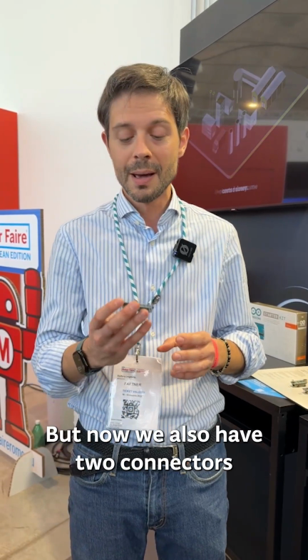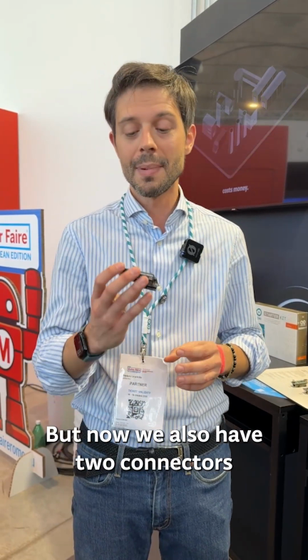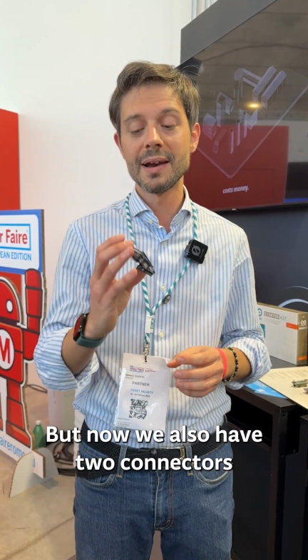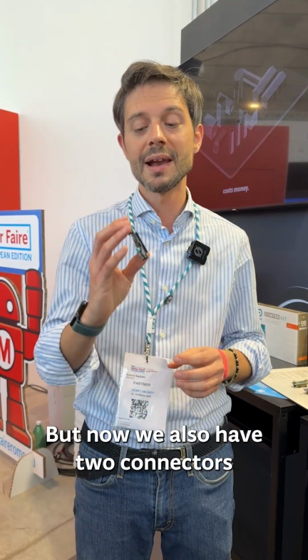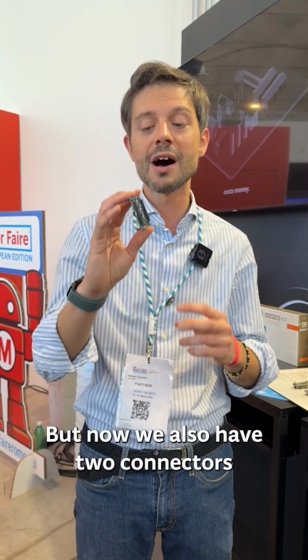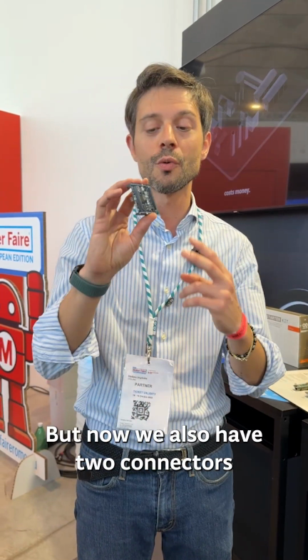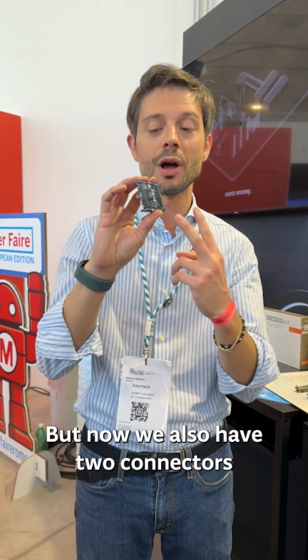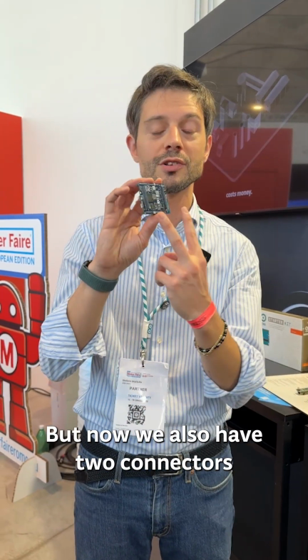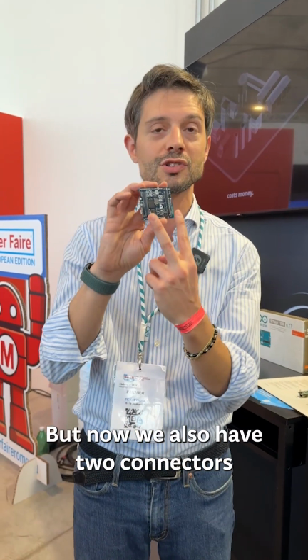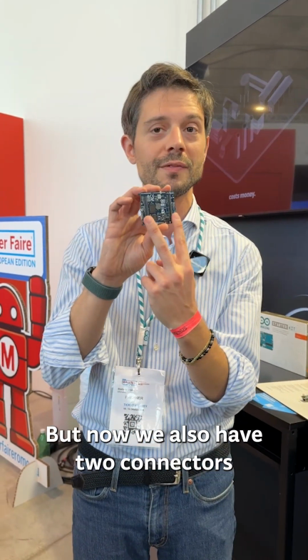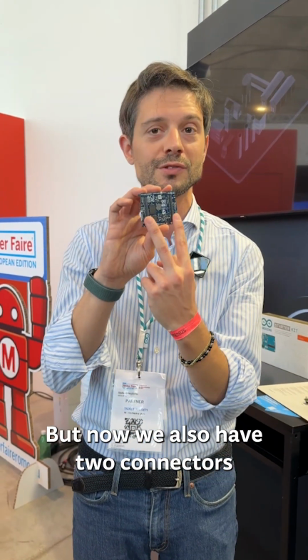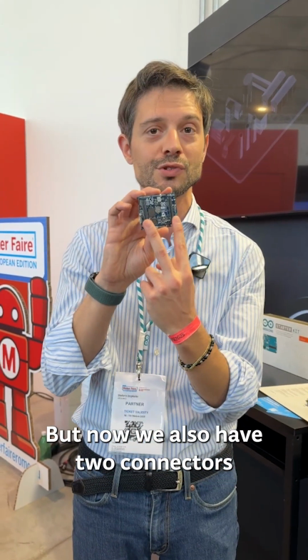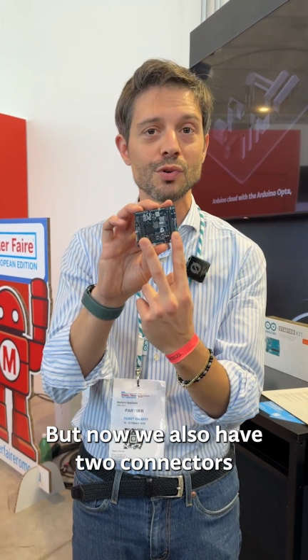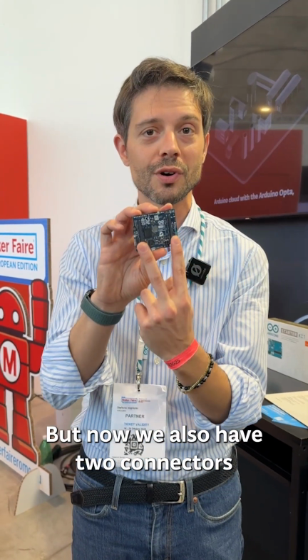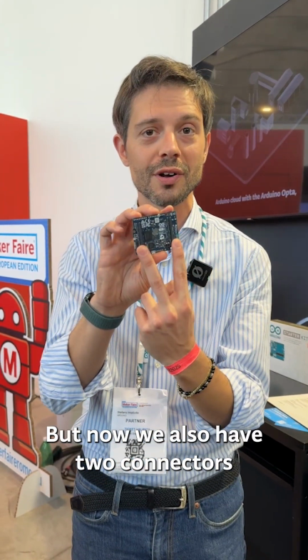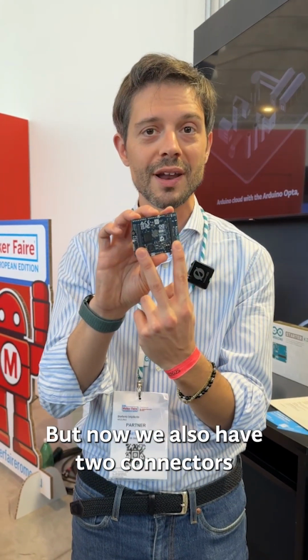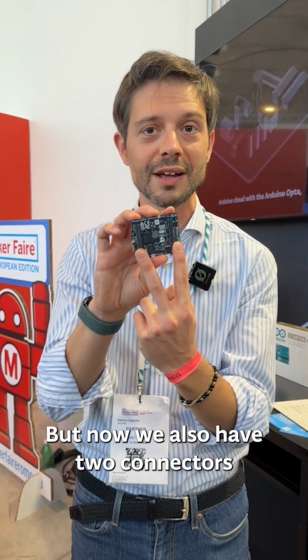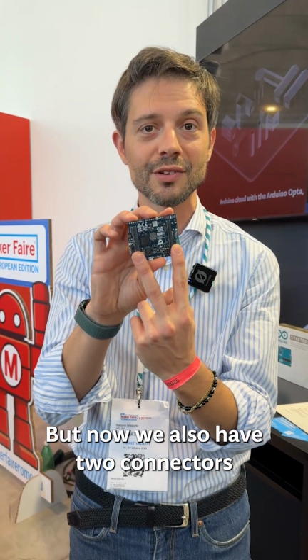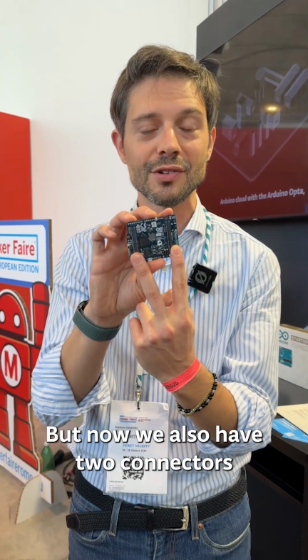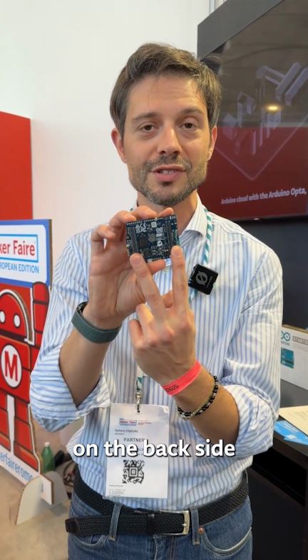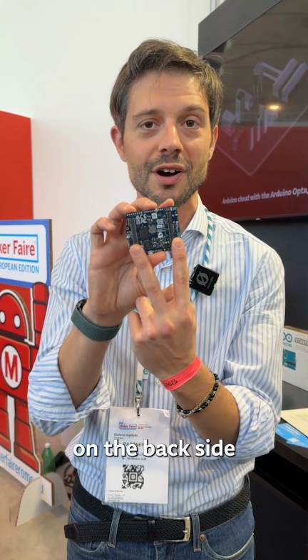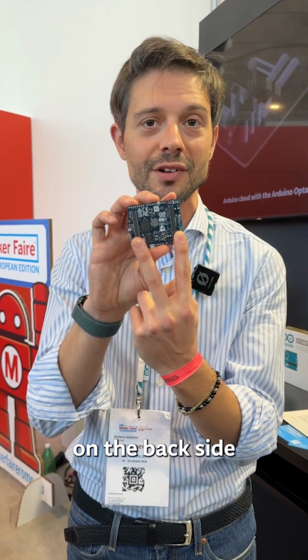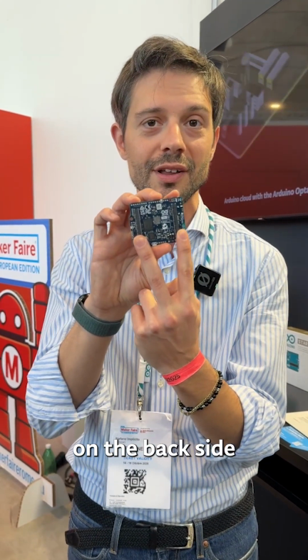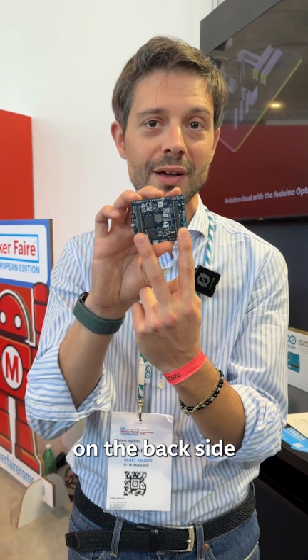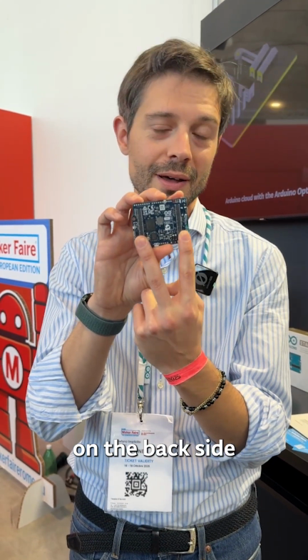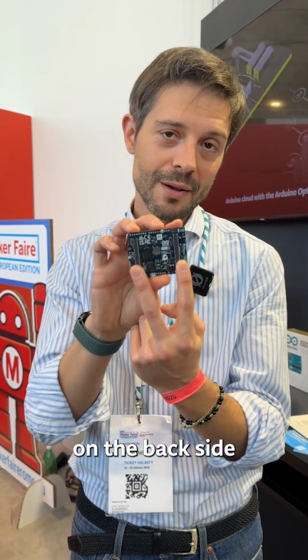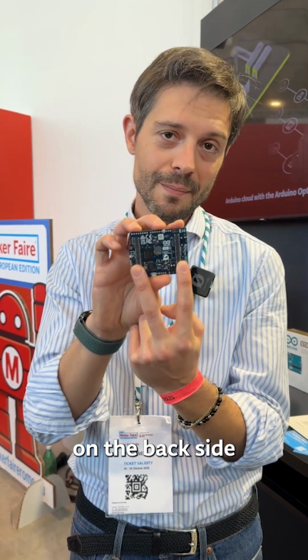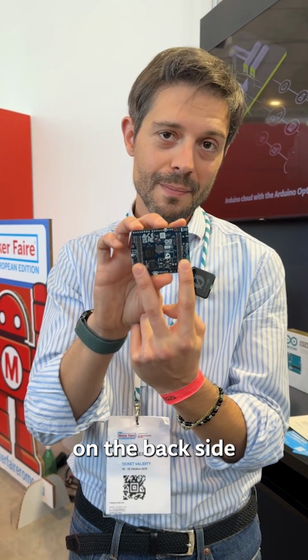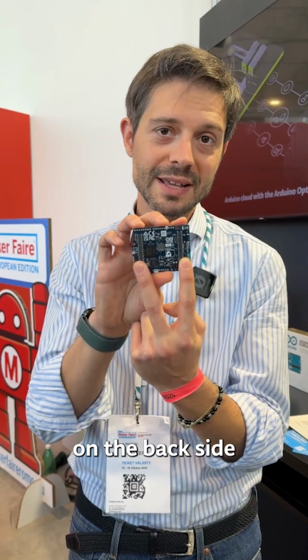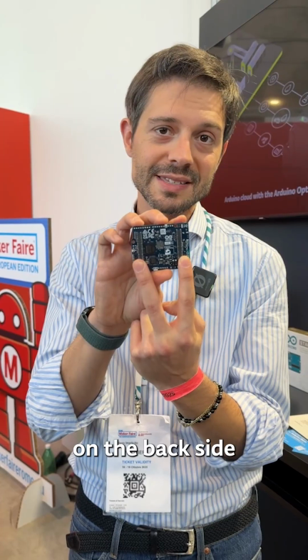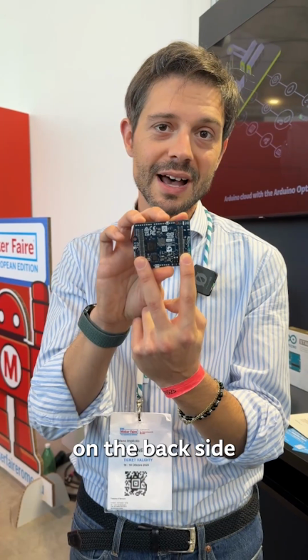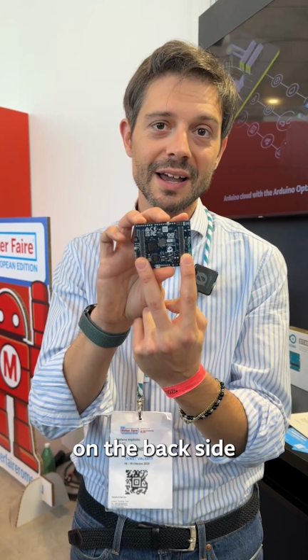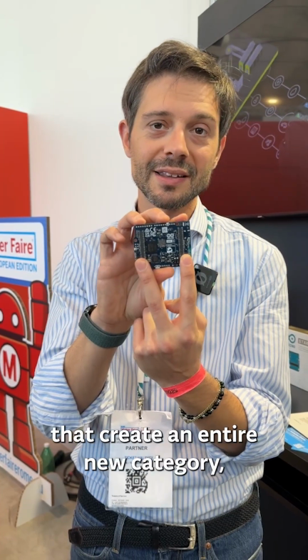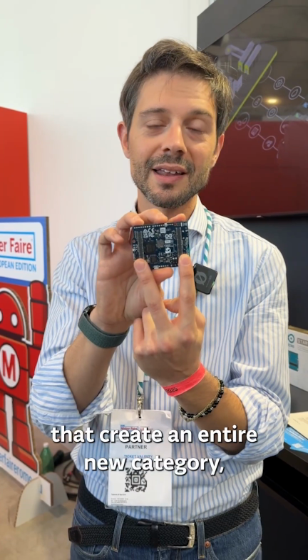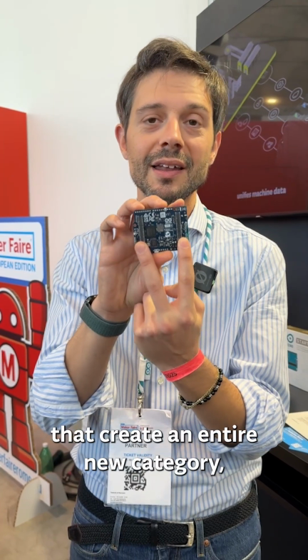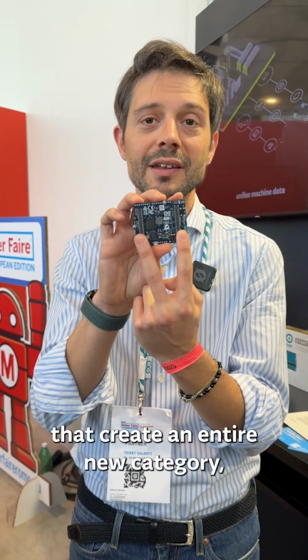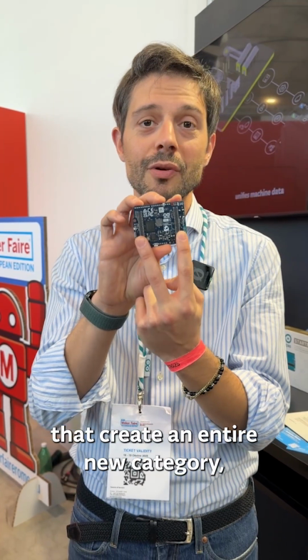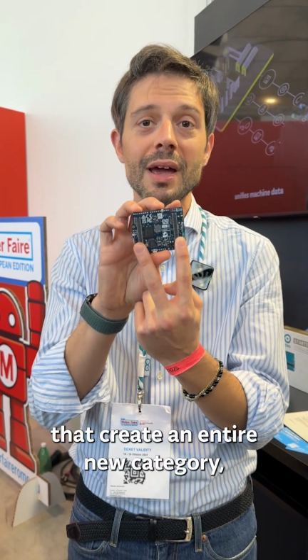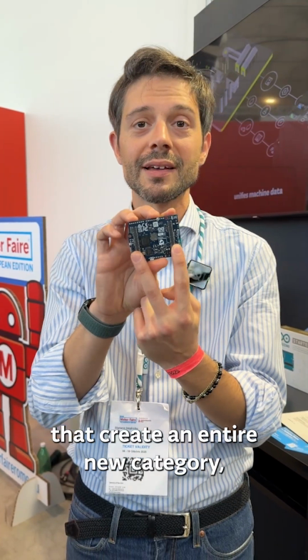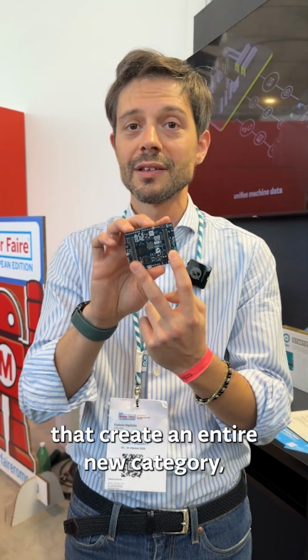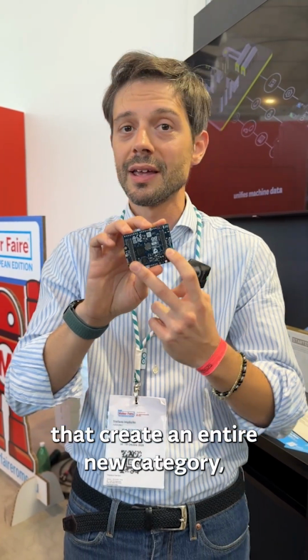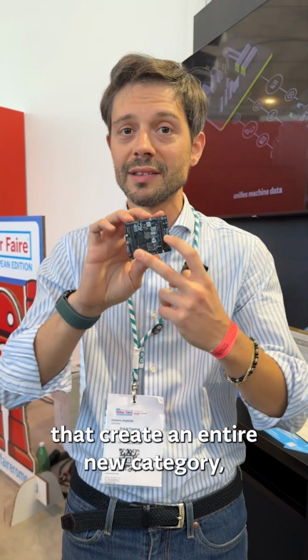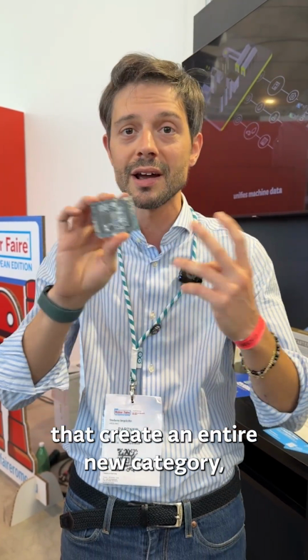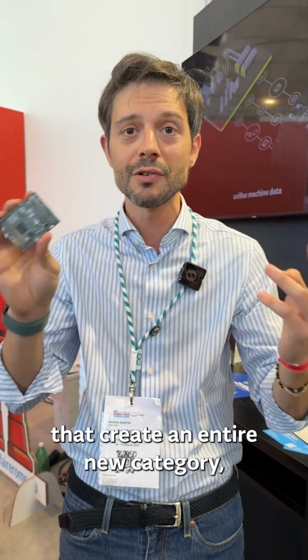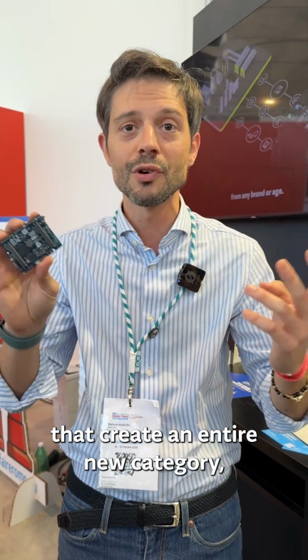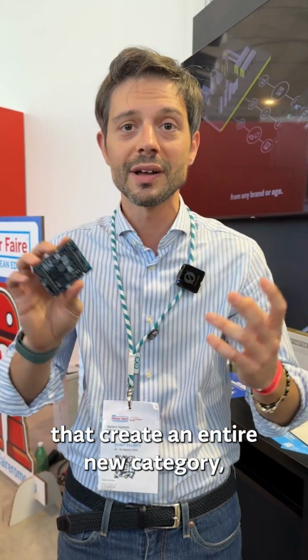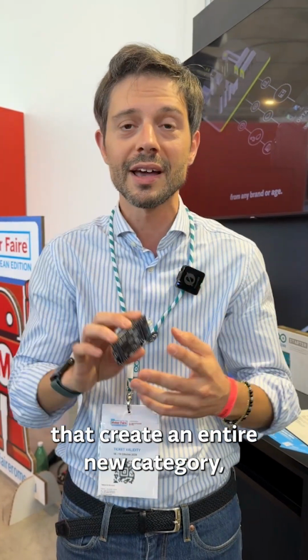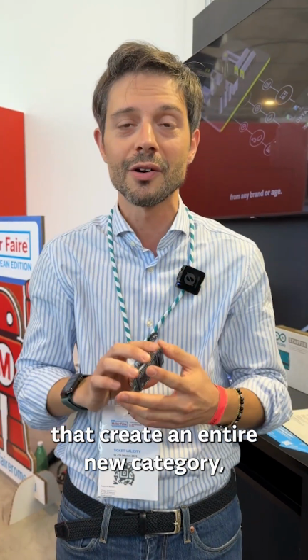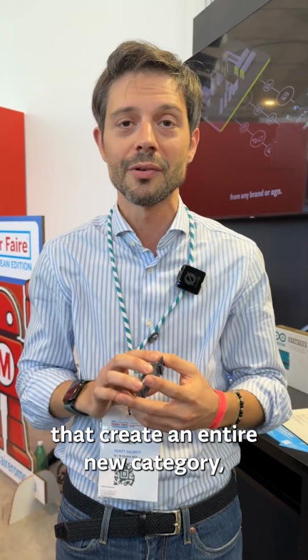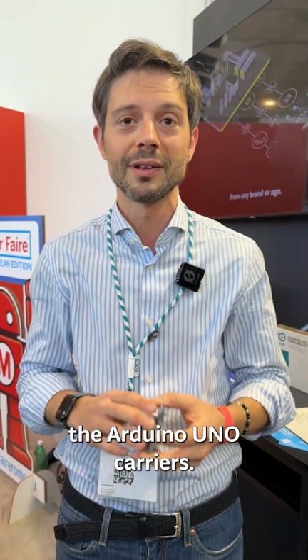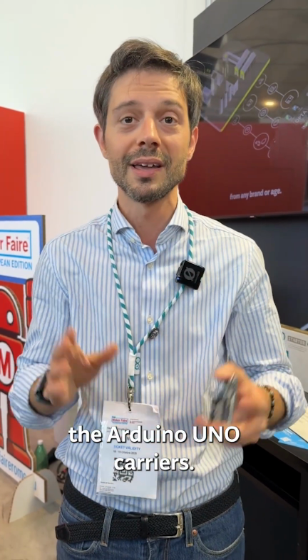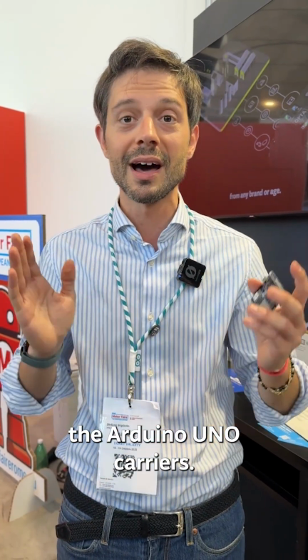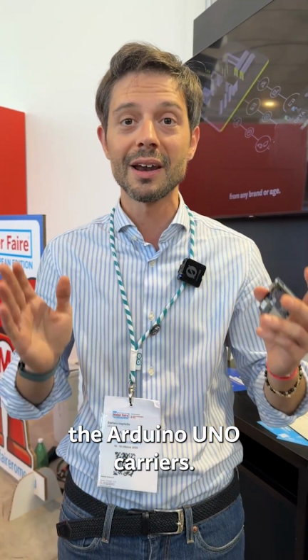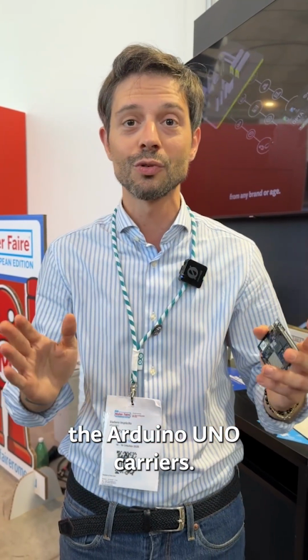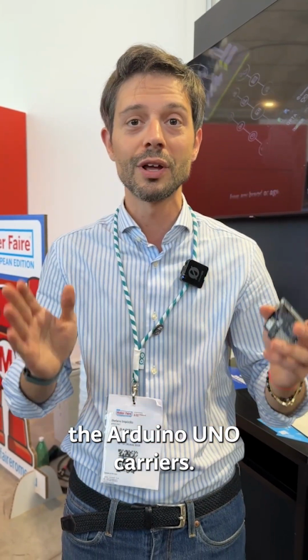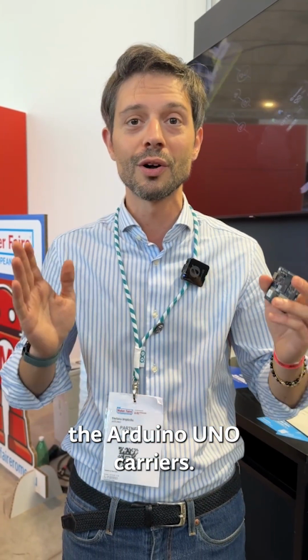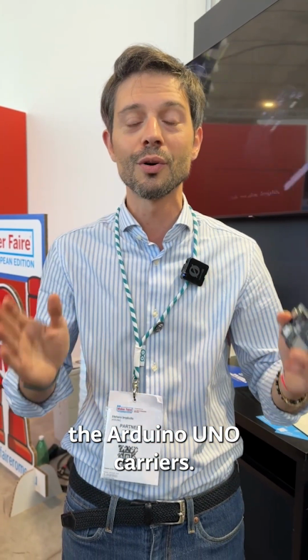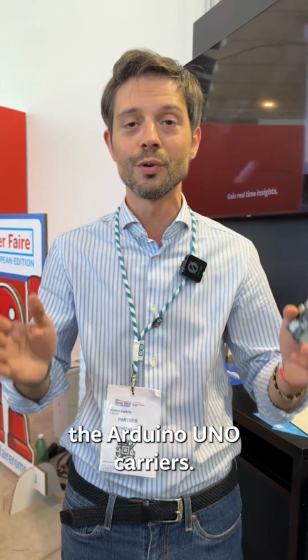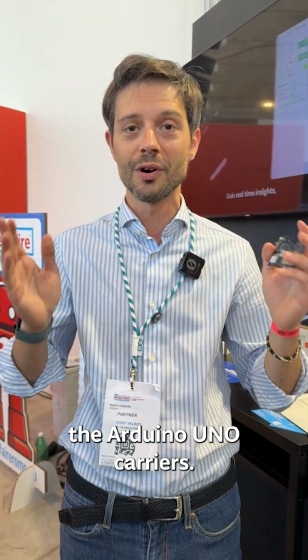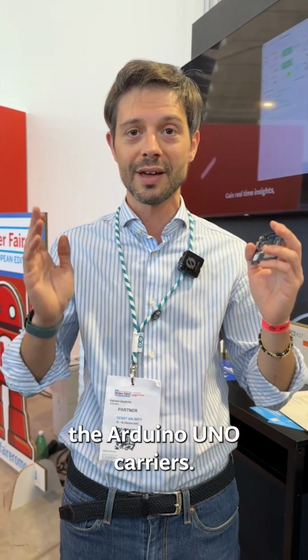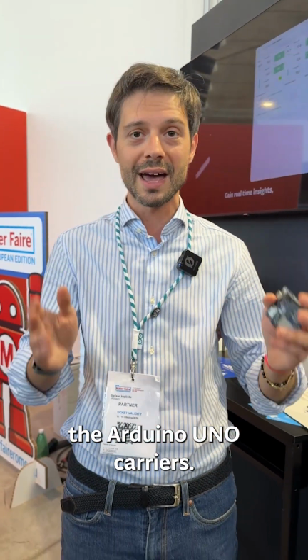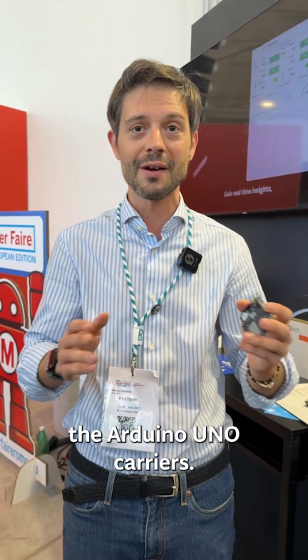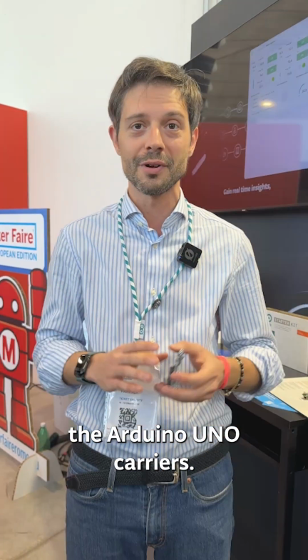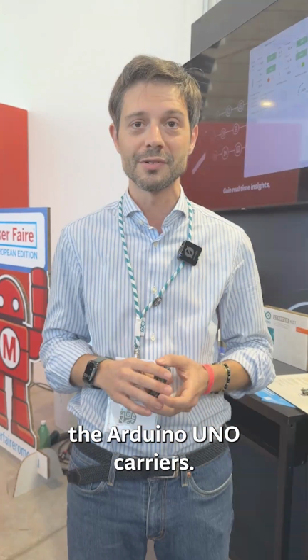Now we also have two connectors on the backside that create an entire new category: the Arduino Uno carriers, with a new architecture.